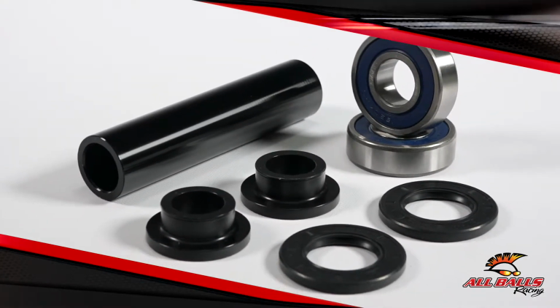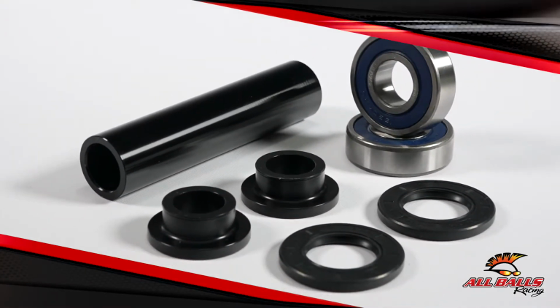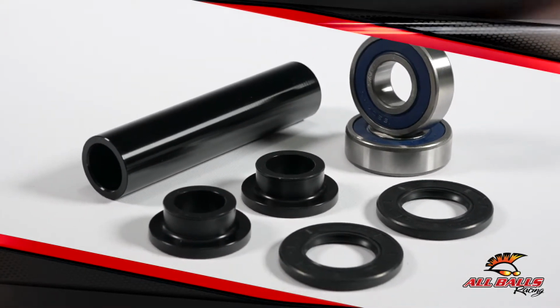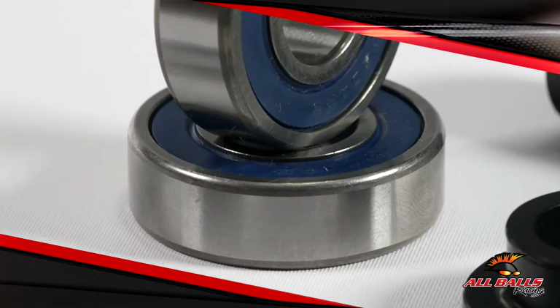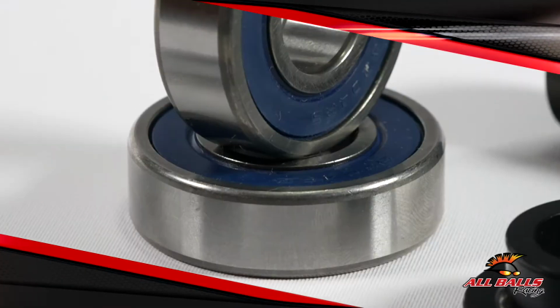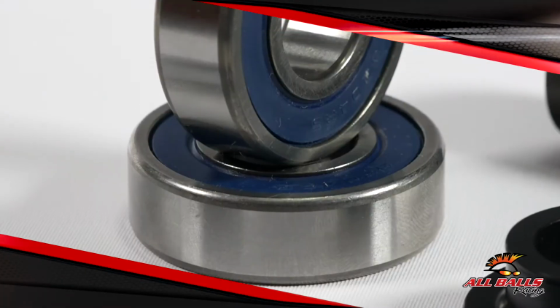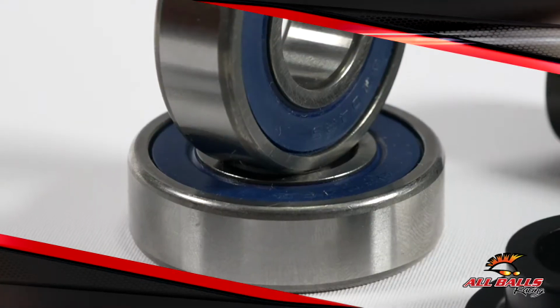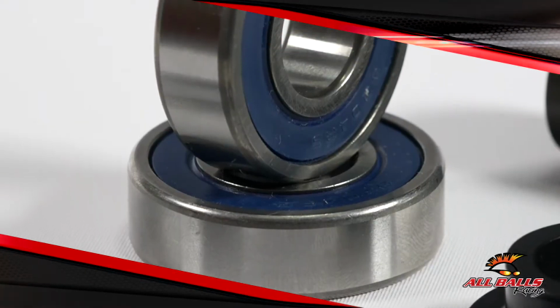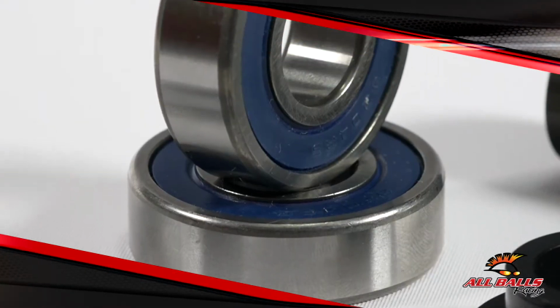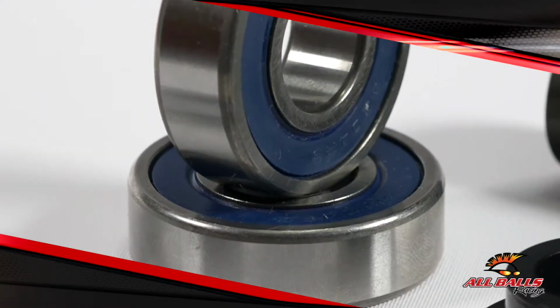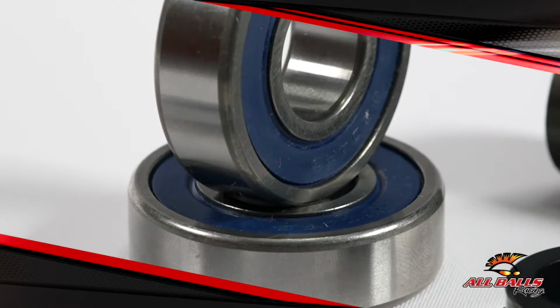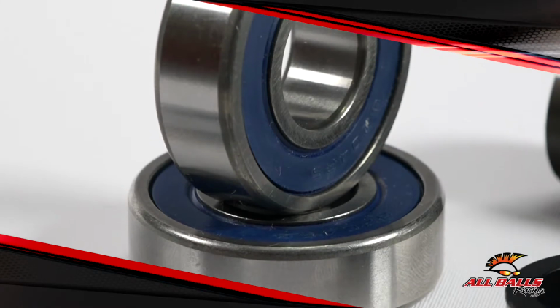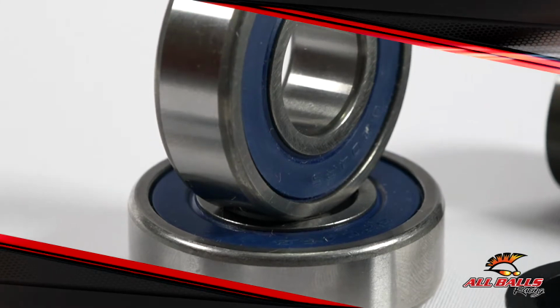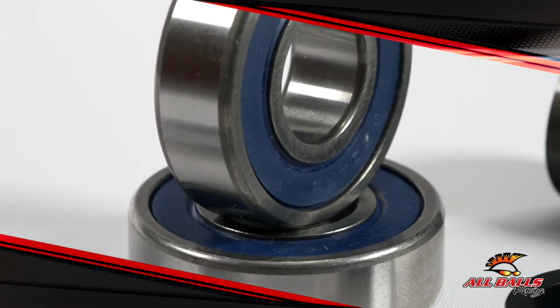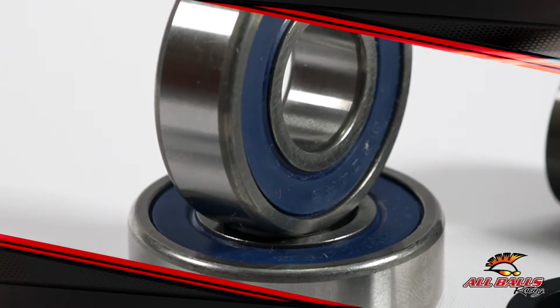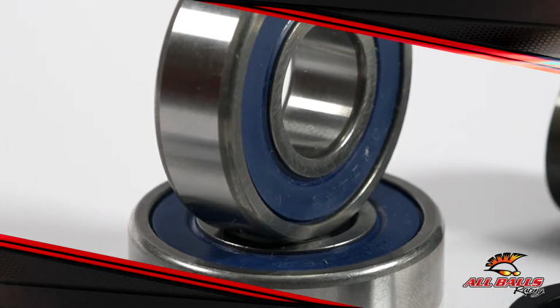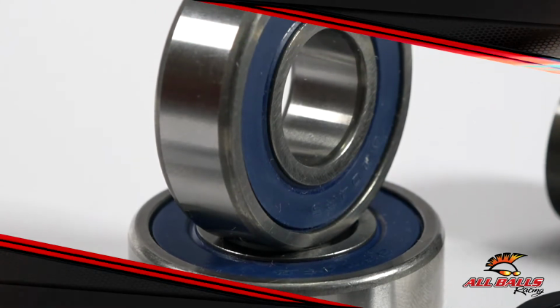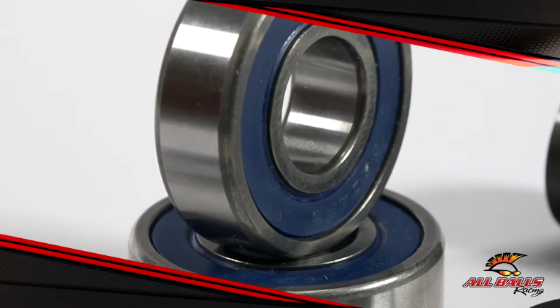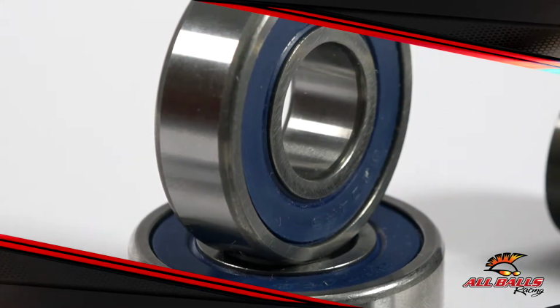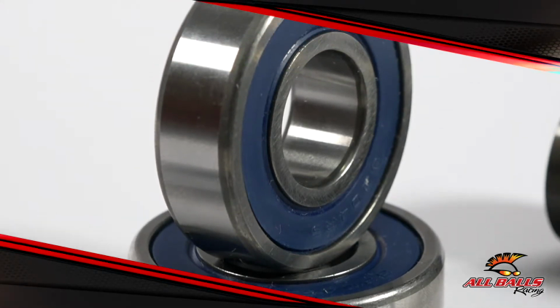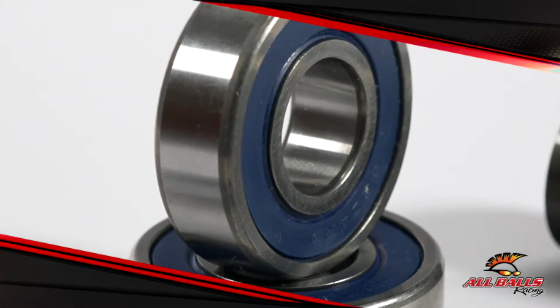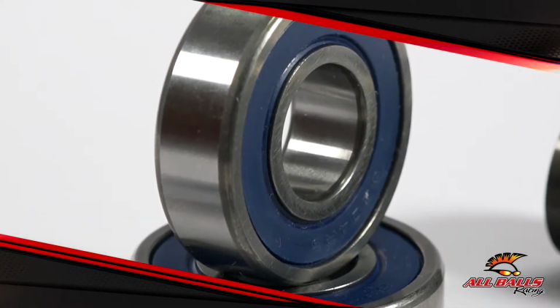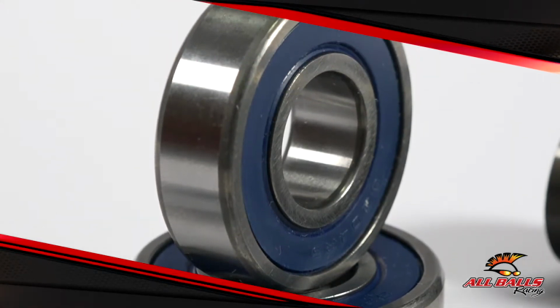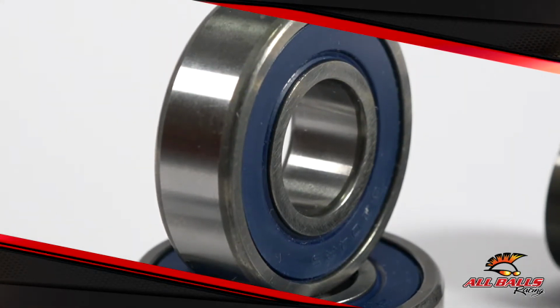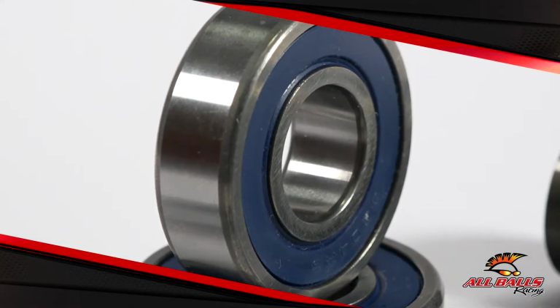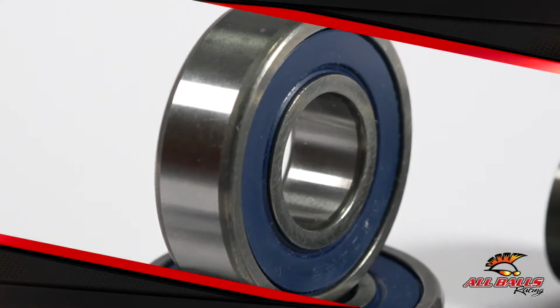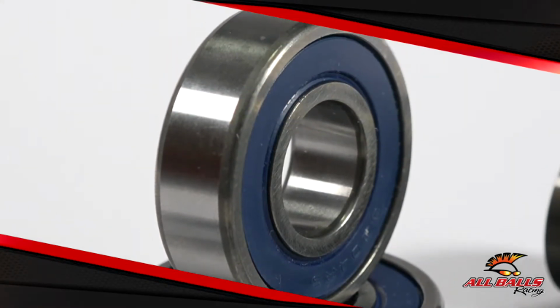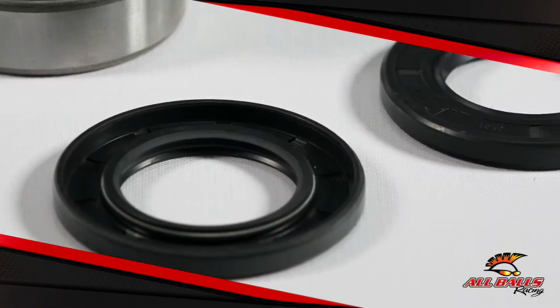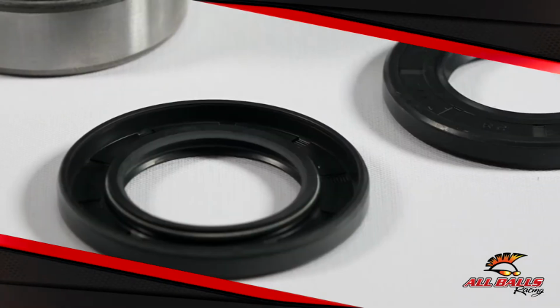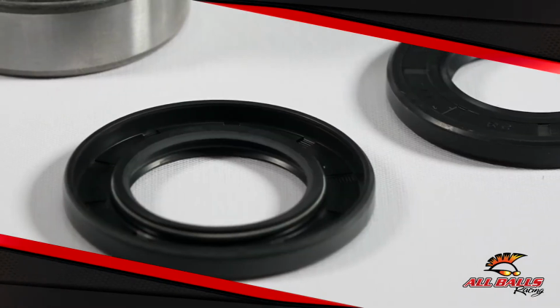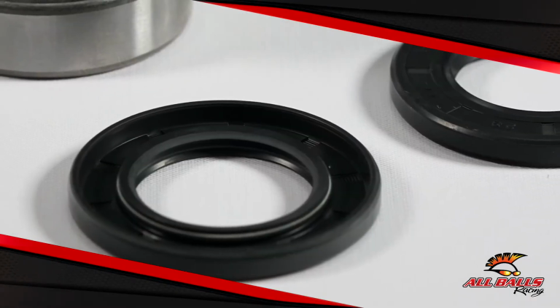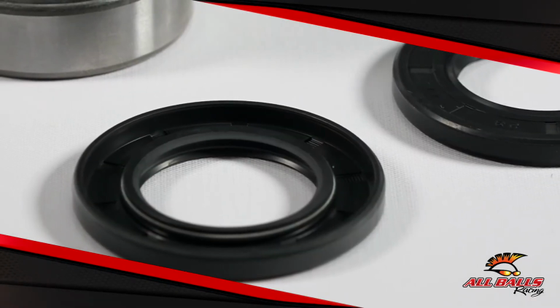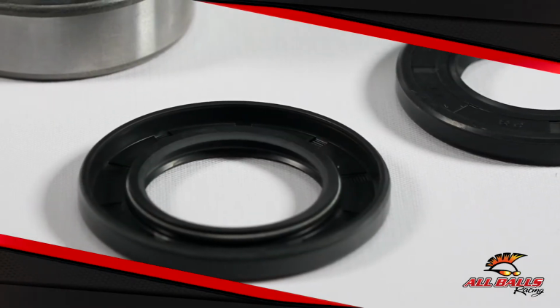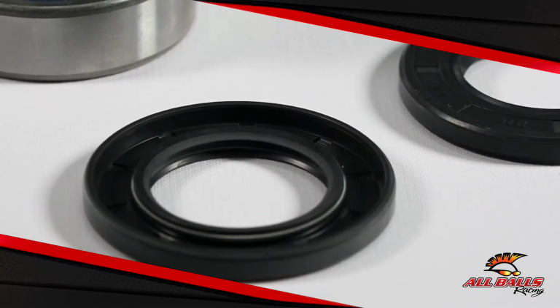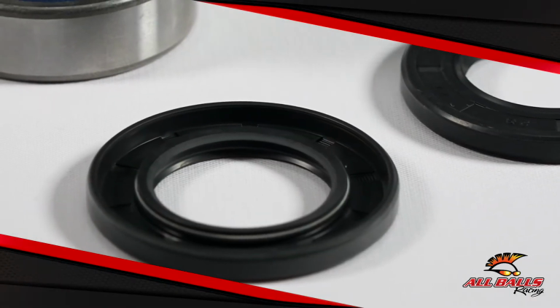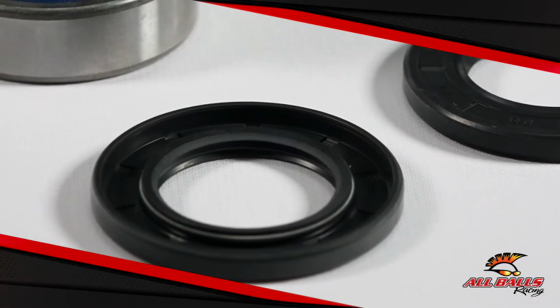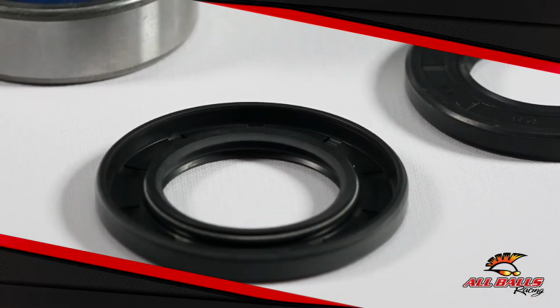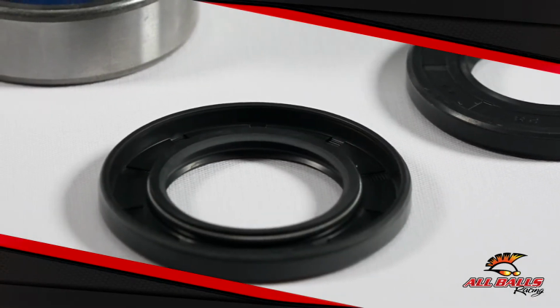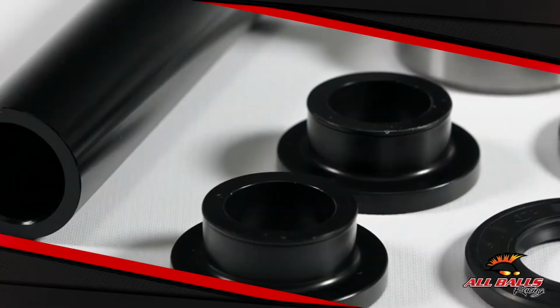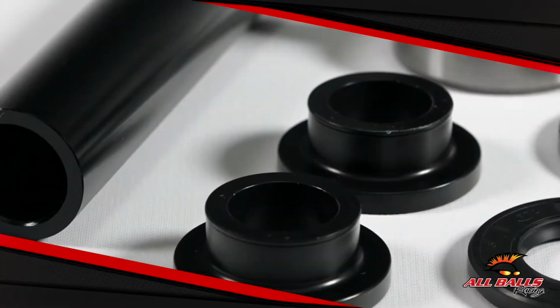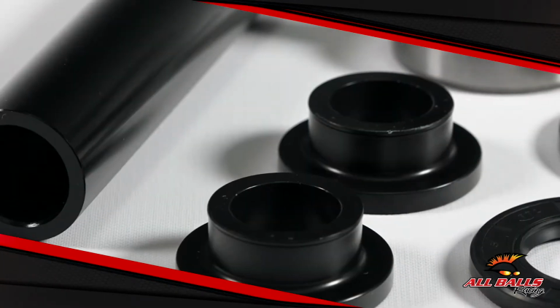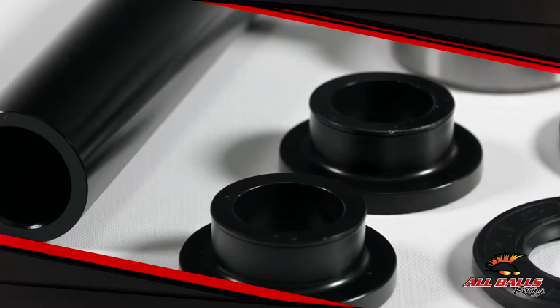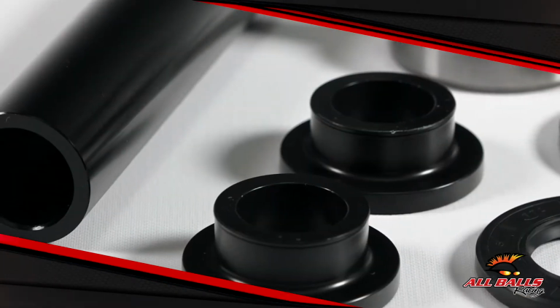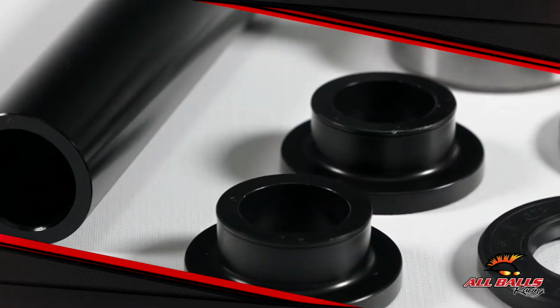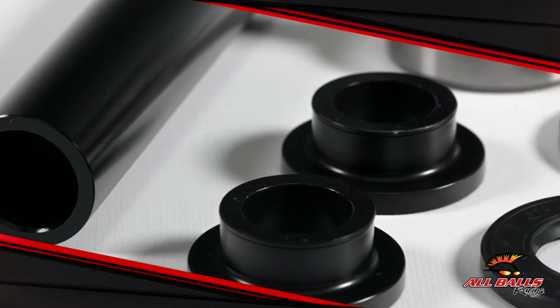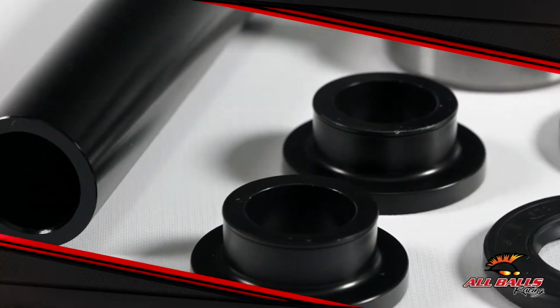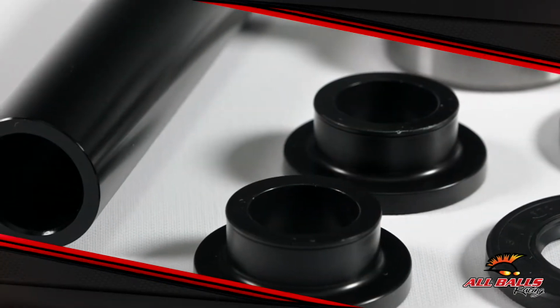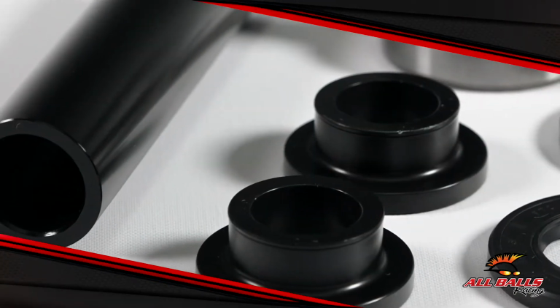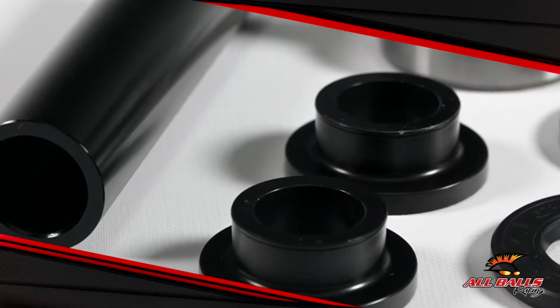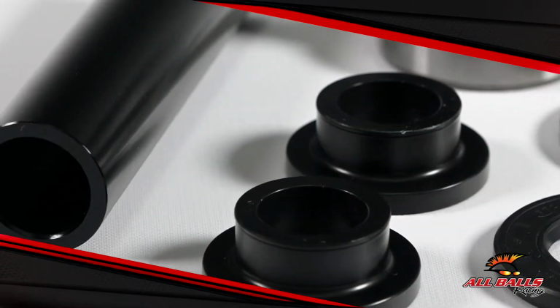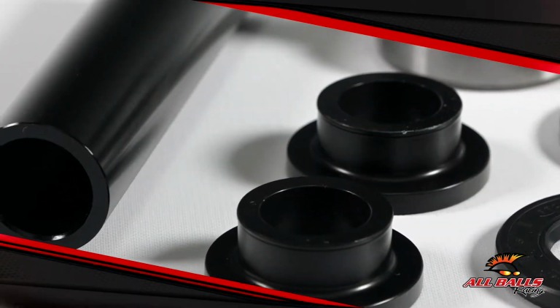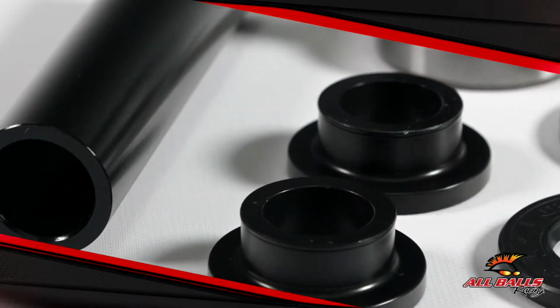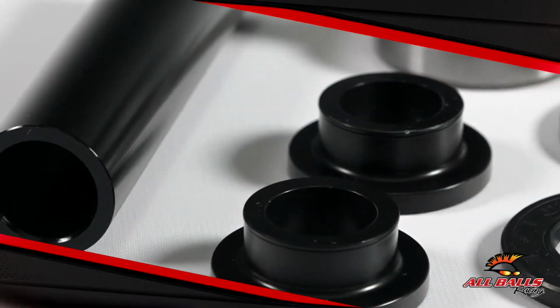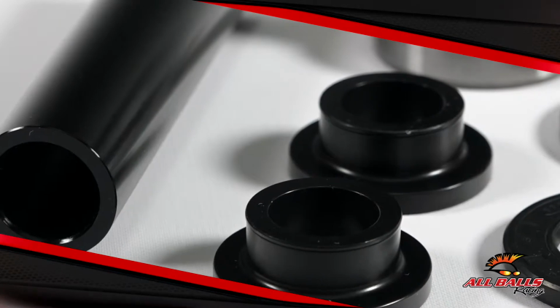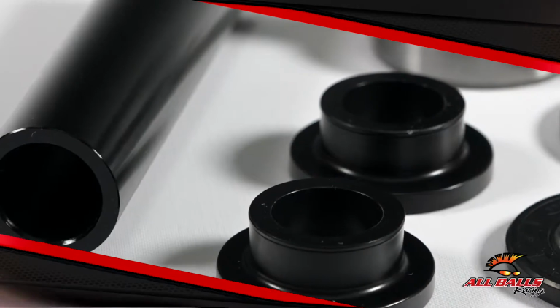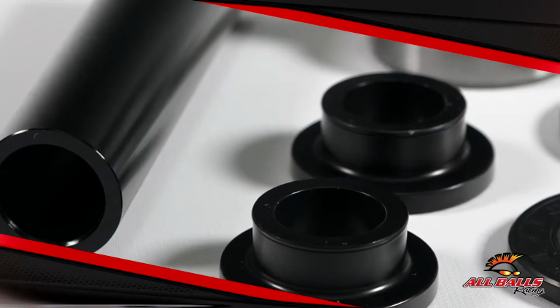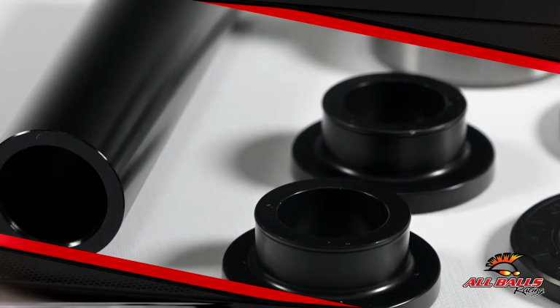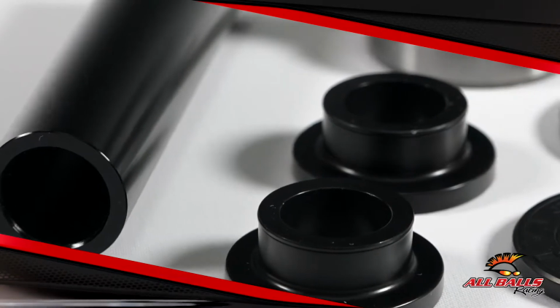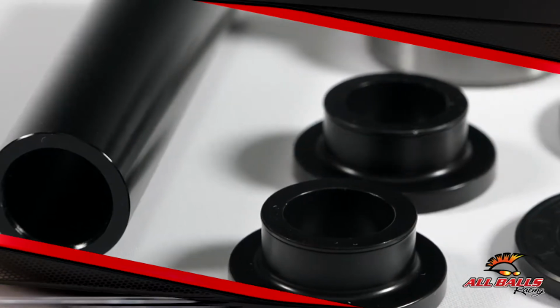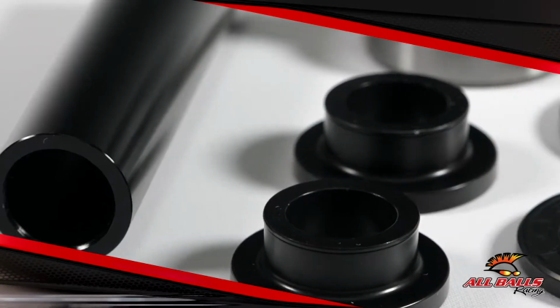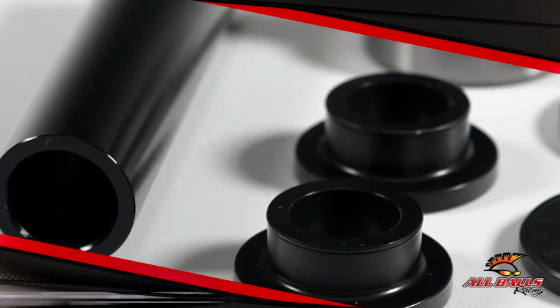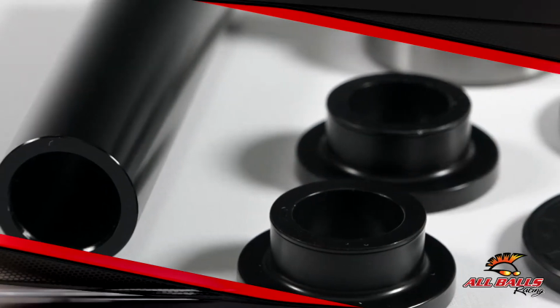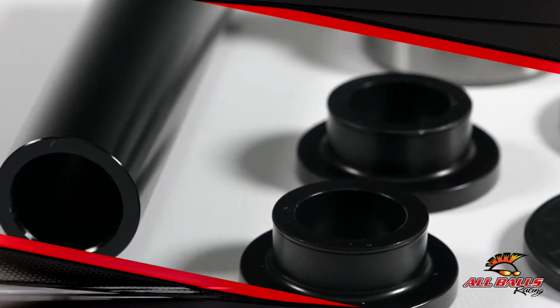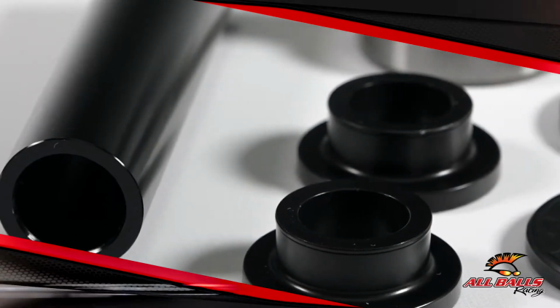Each rear wheel bearing upgrade kit contains two ball bearings, two rubber seals, and three aluminum spacers — two outer and one inner.